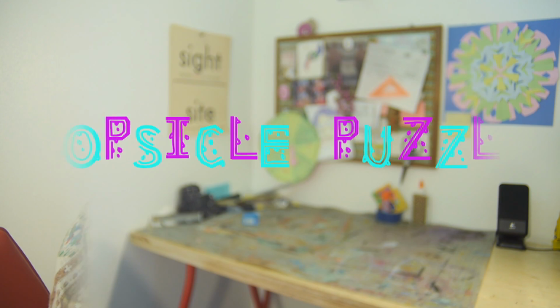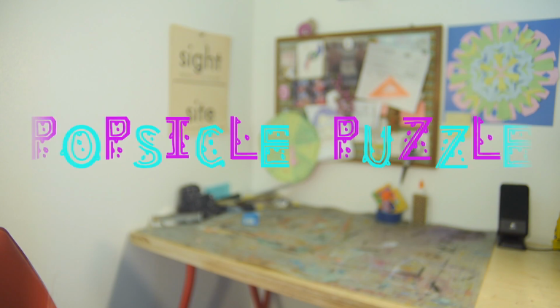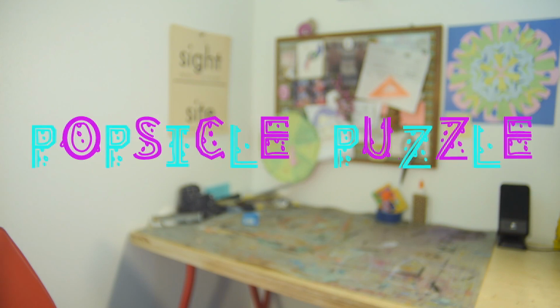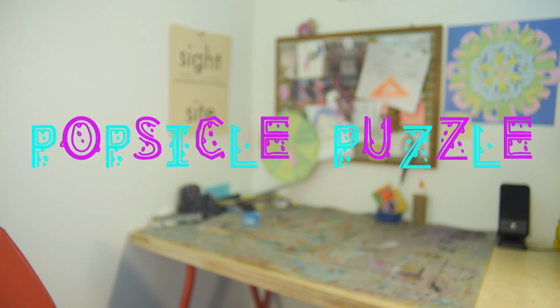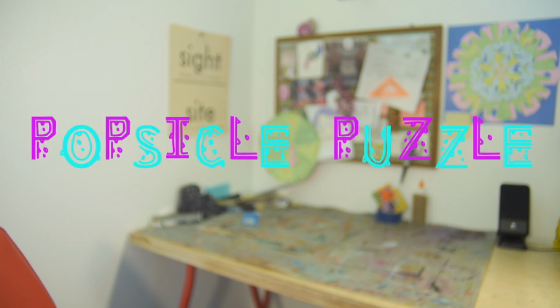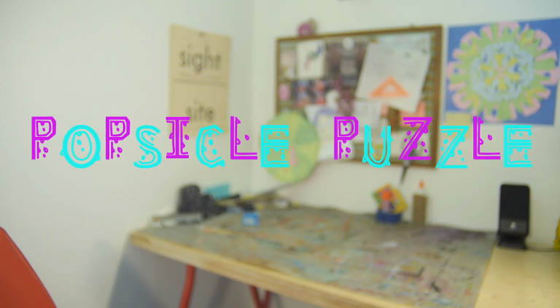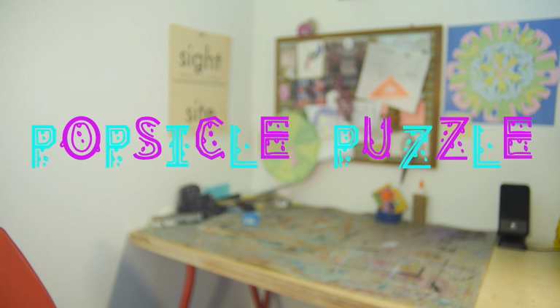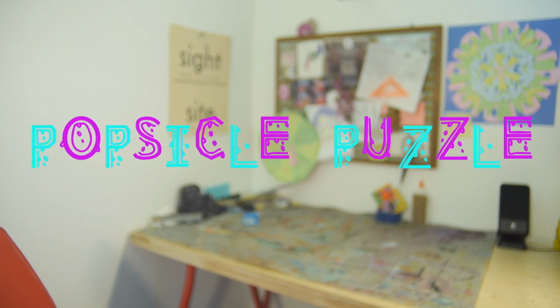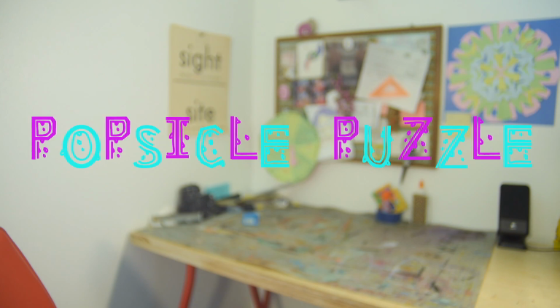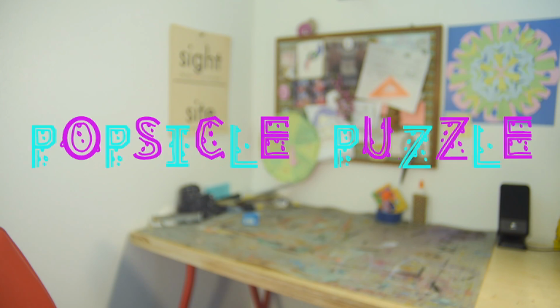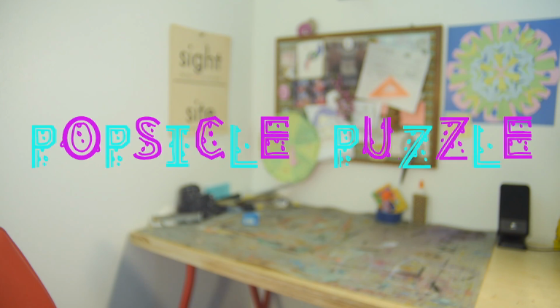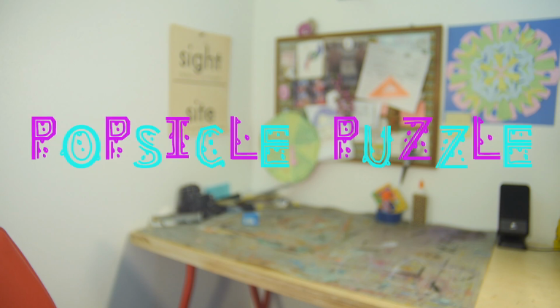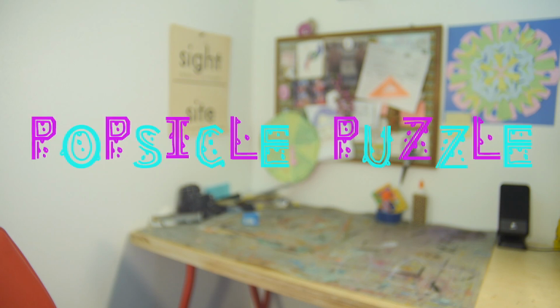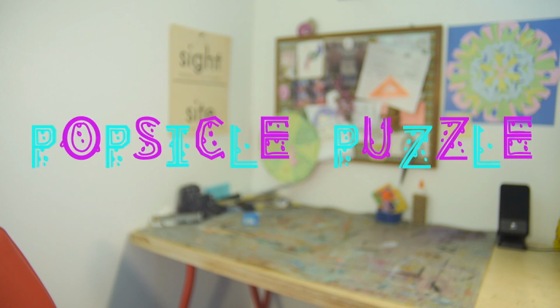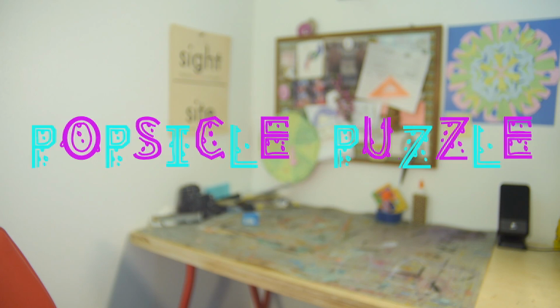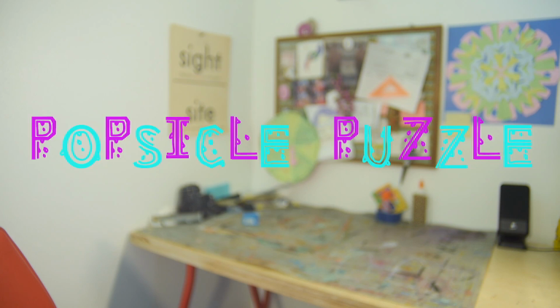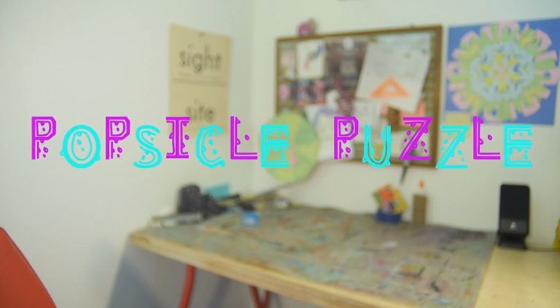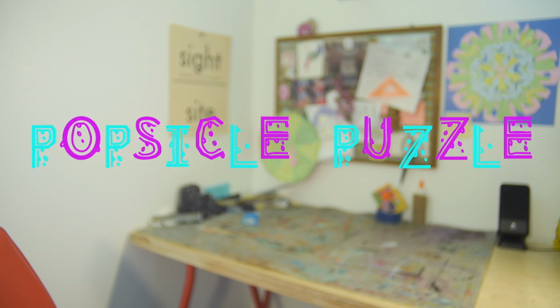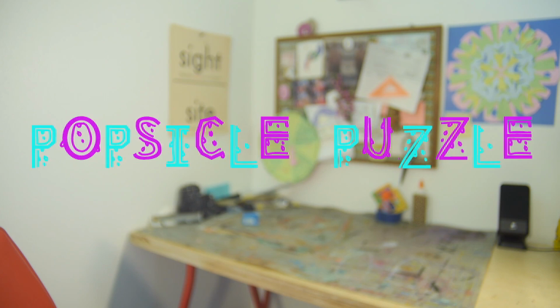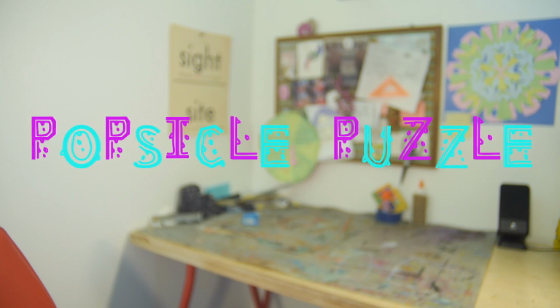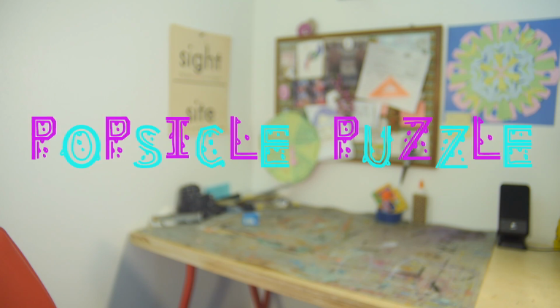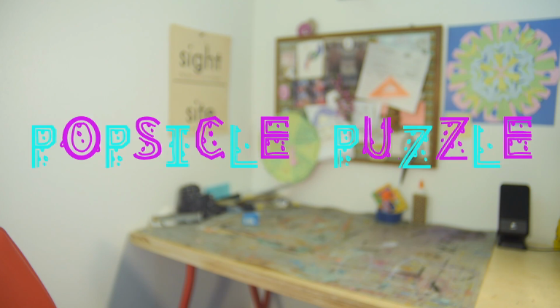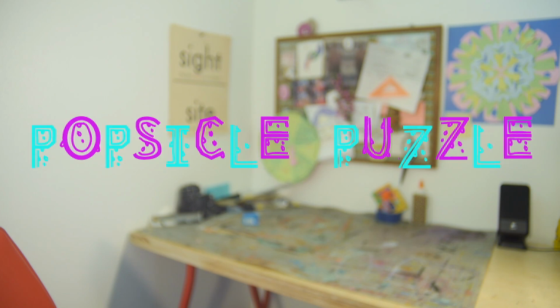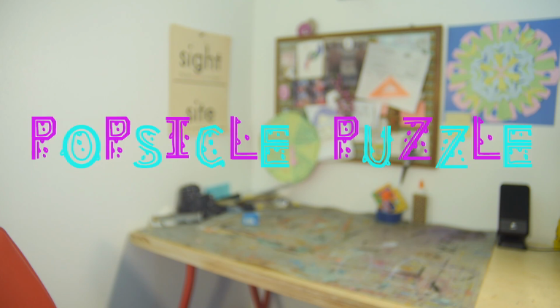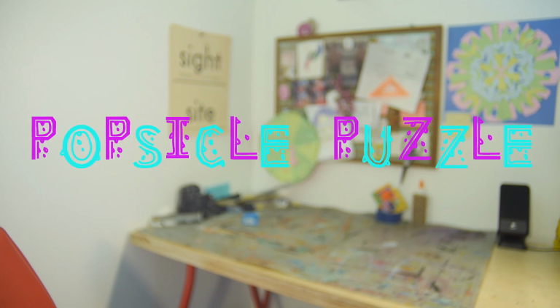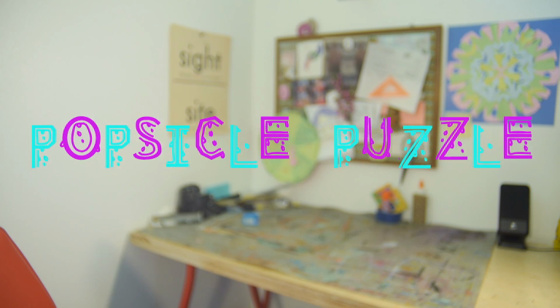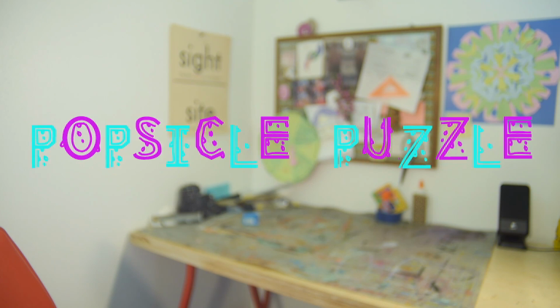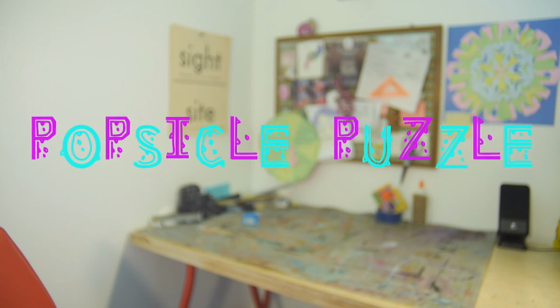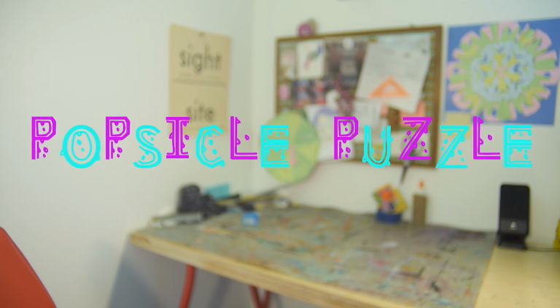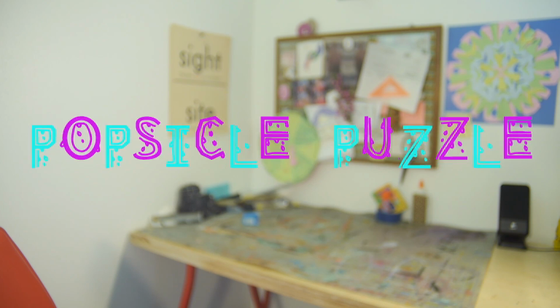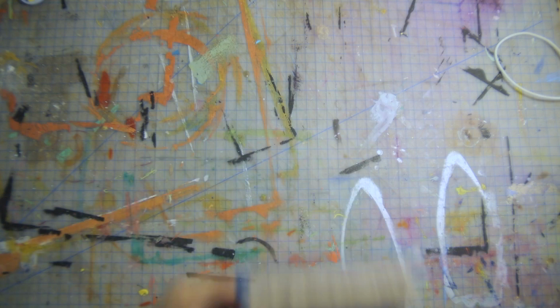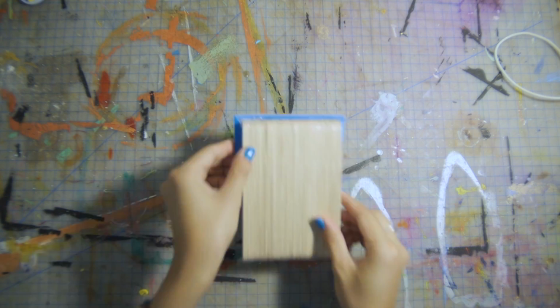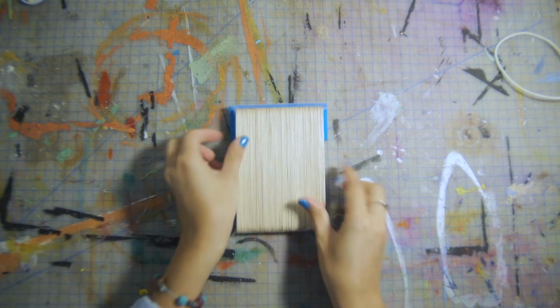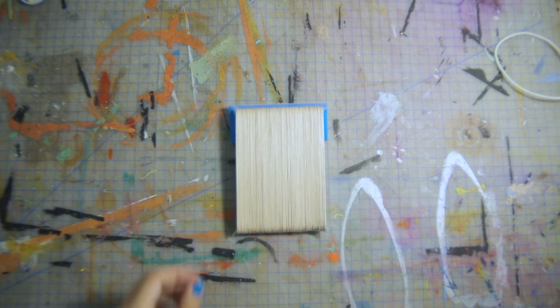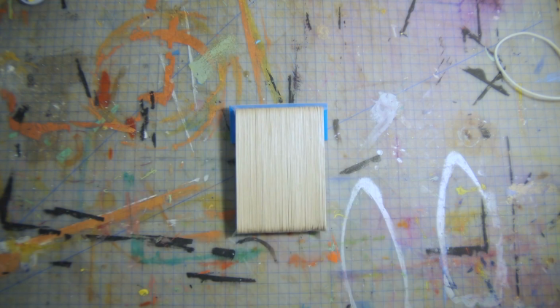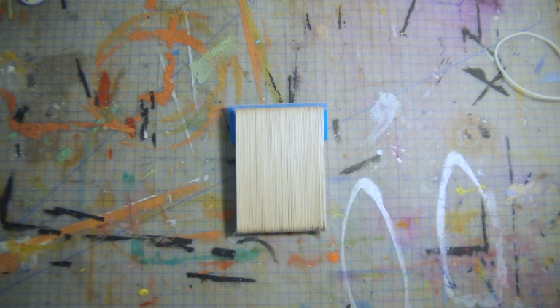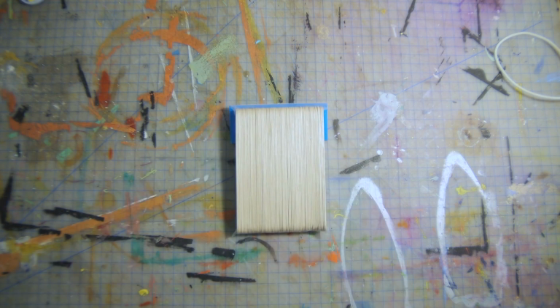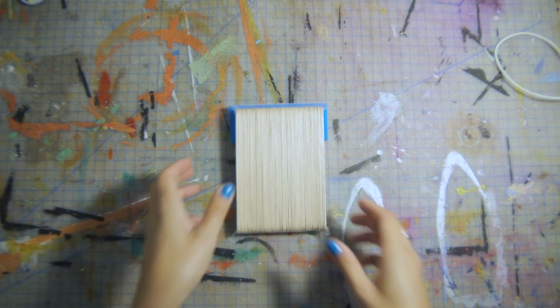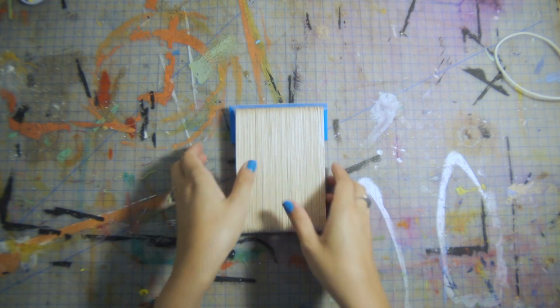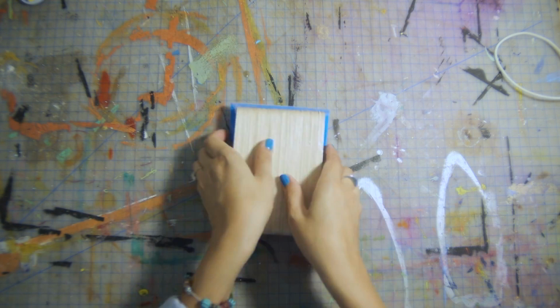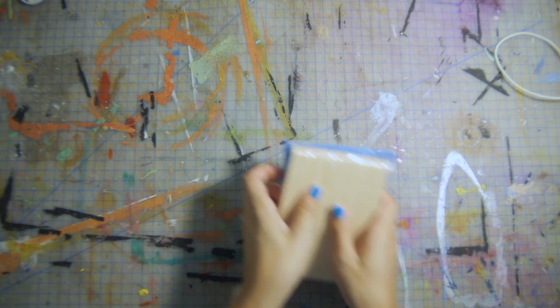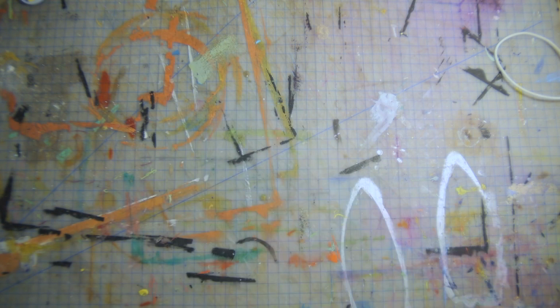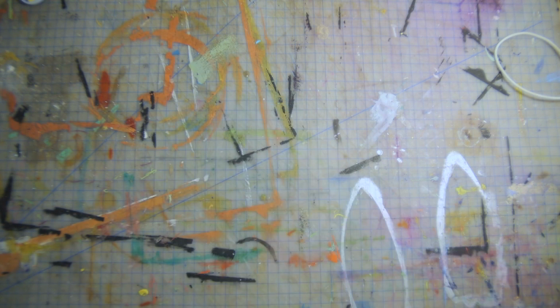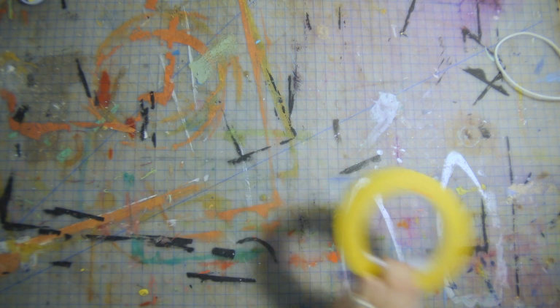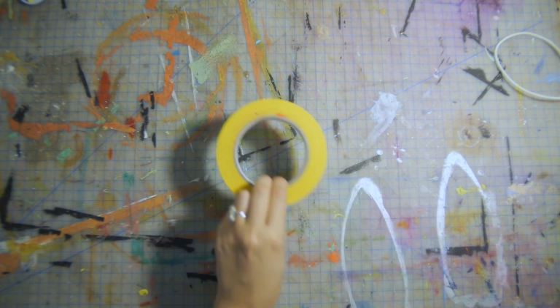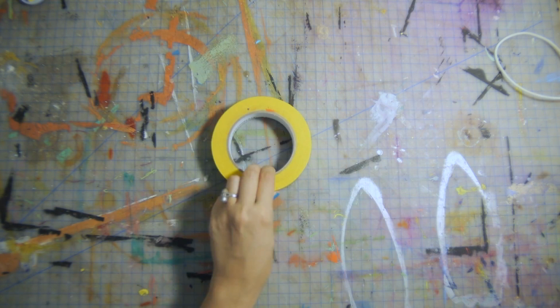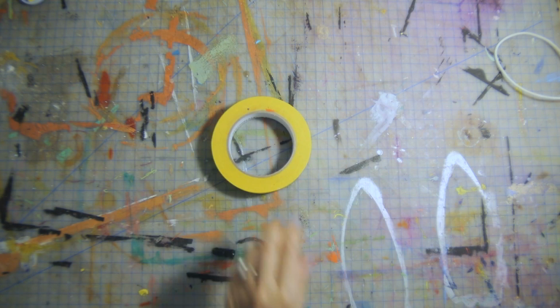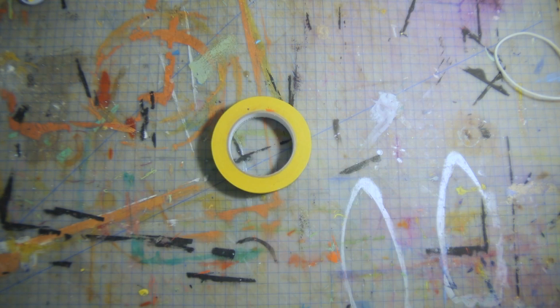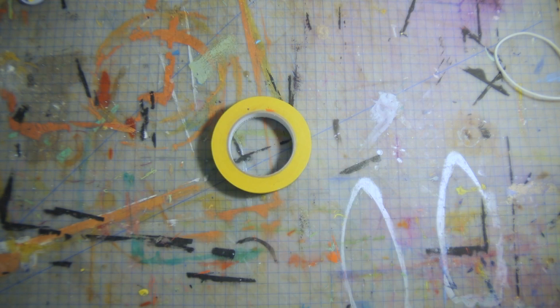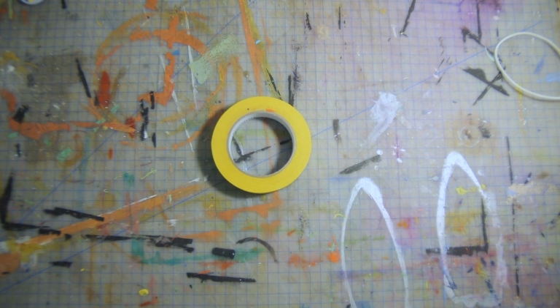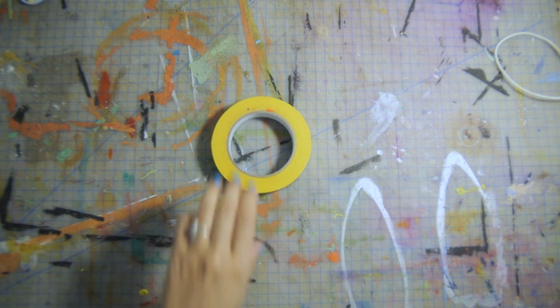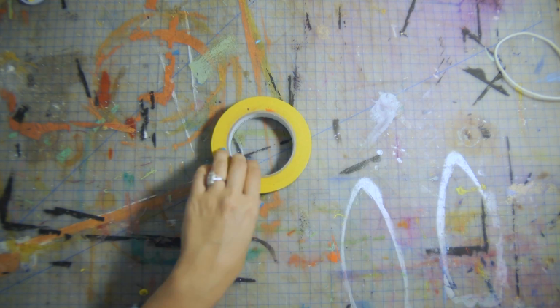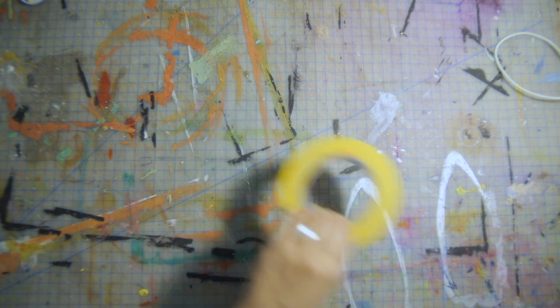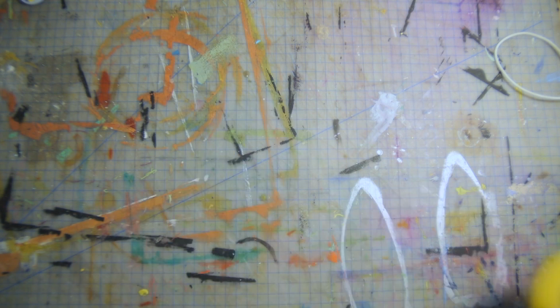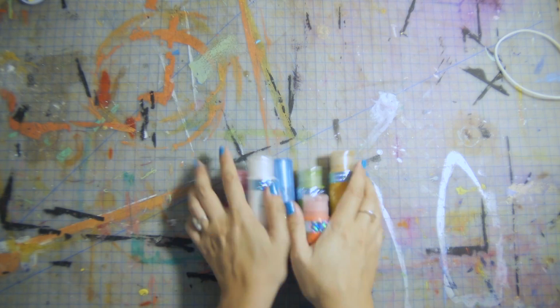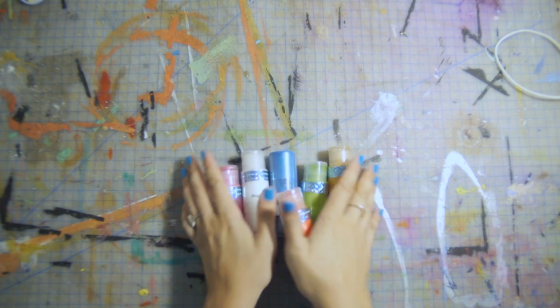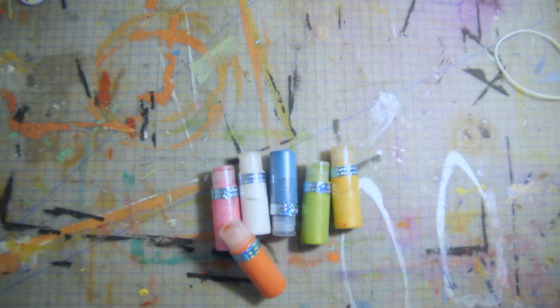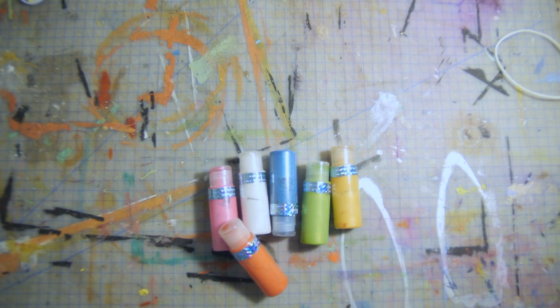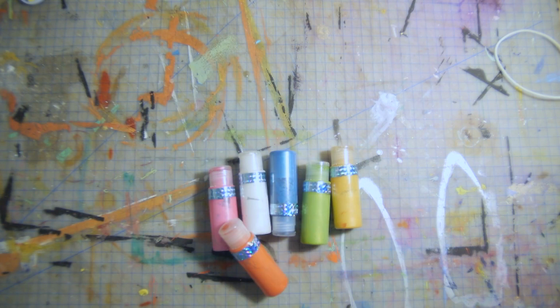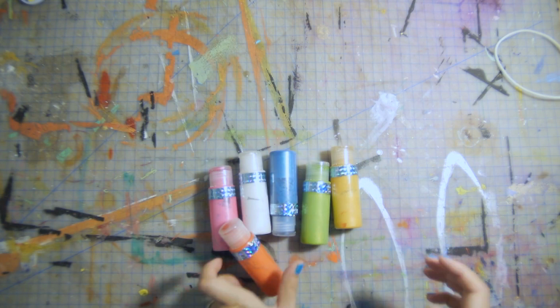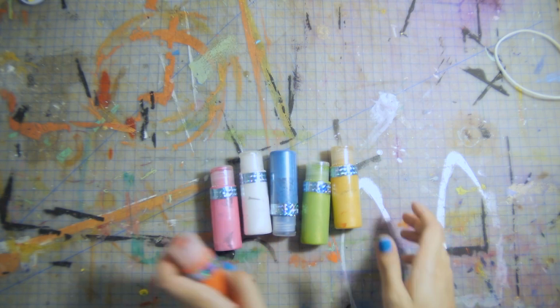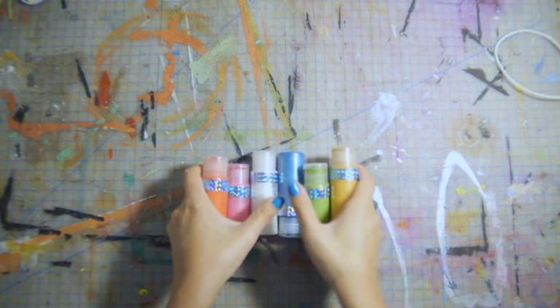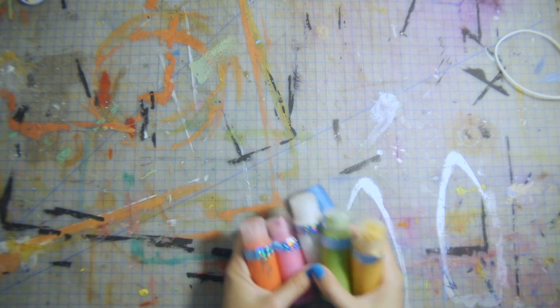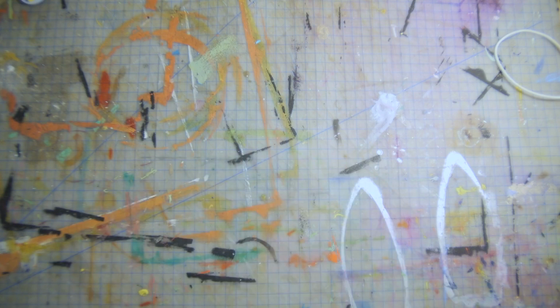Well, let's get started. The materials you'll be needing are popsicle sticks, tape, and arts and crafts materials.